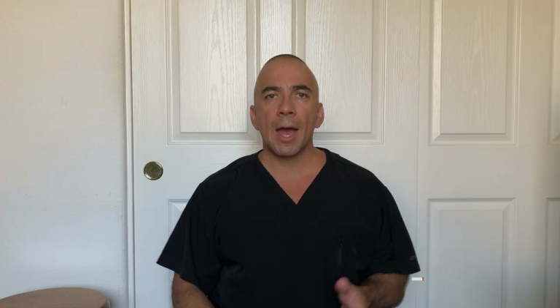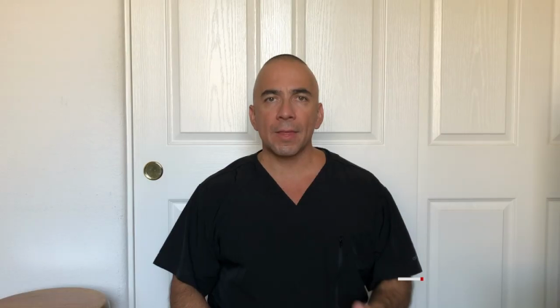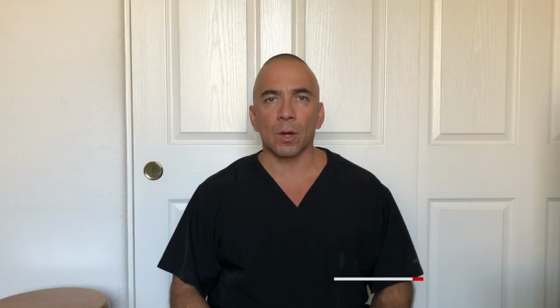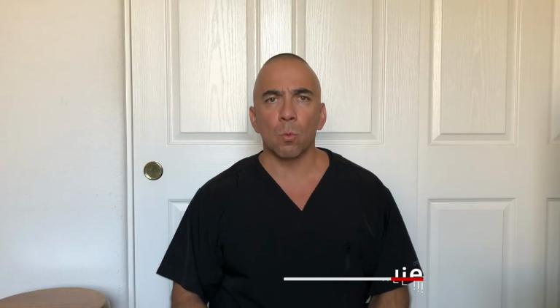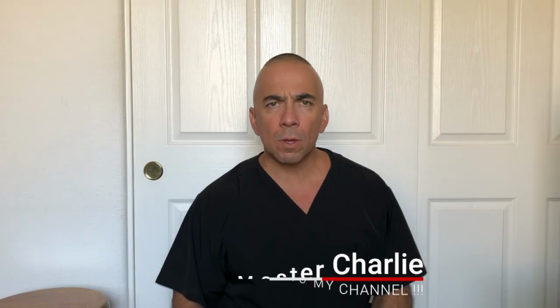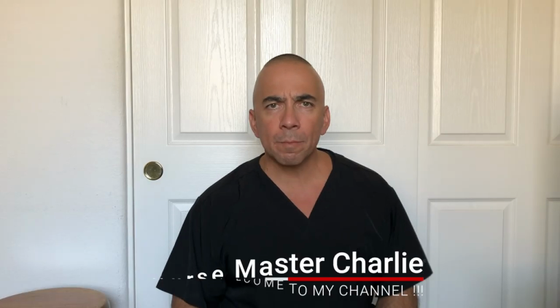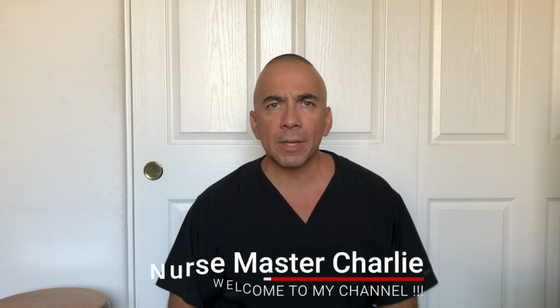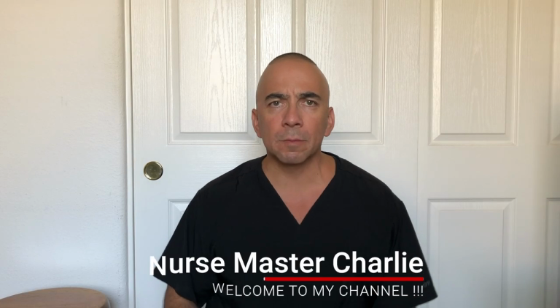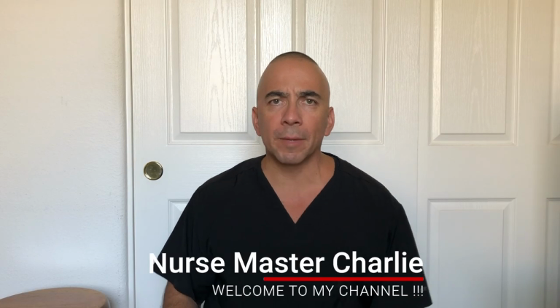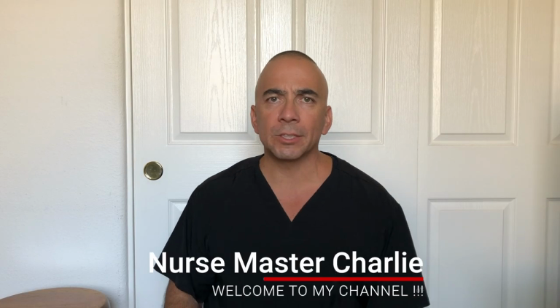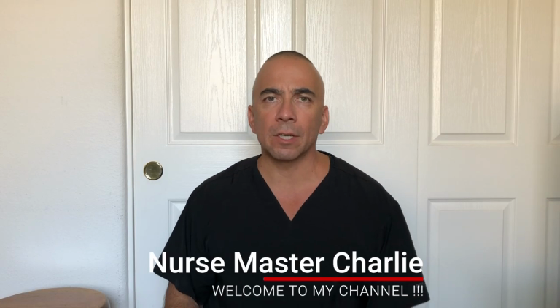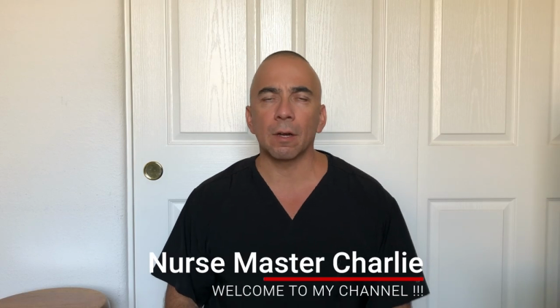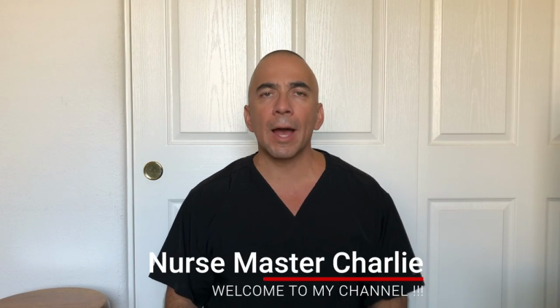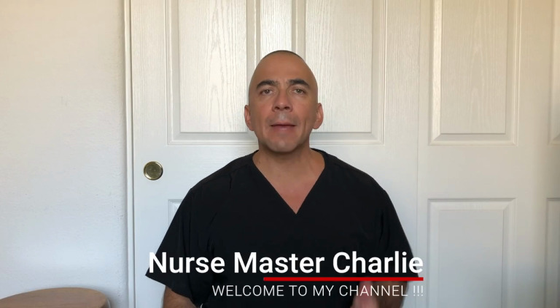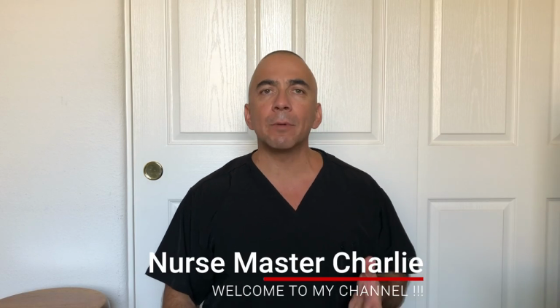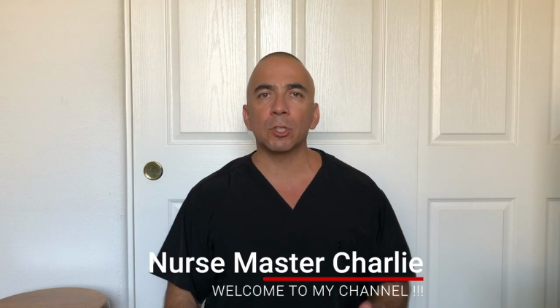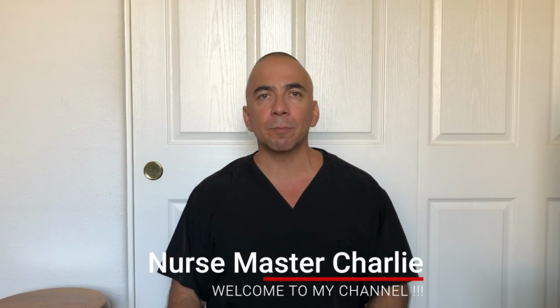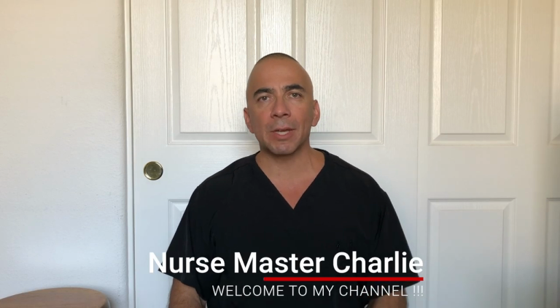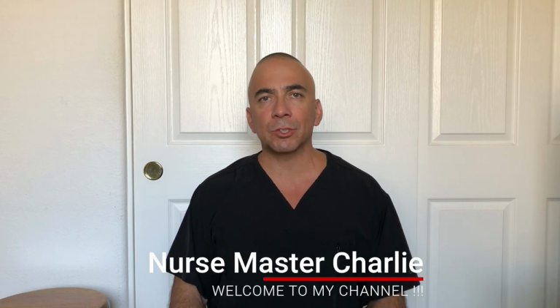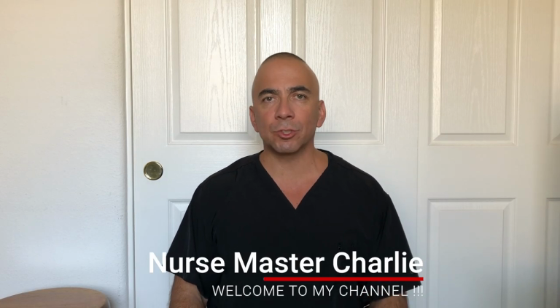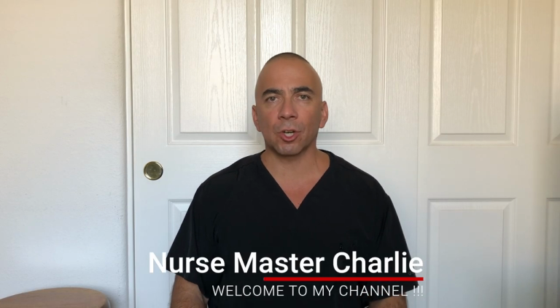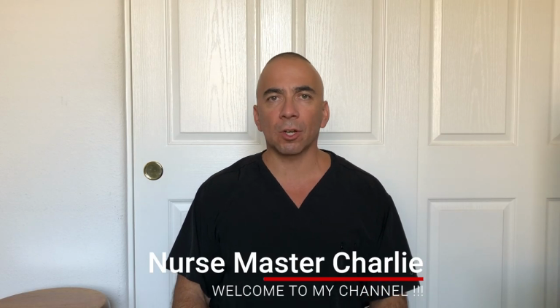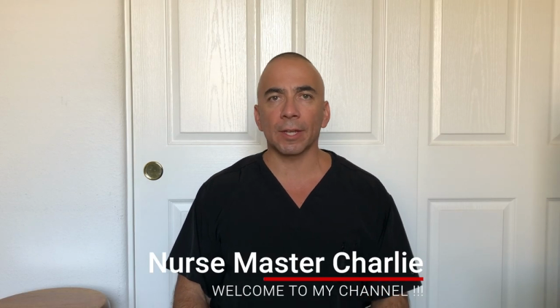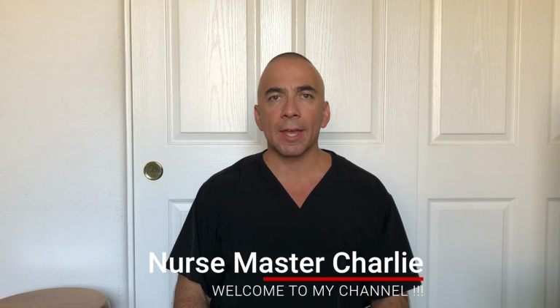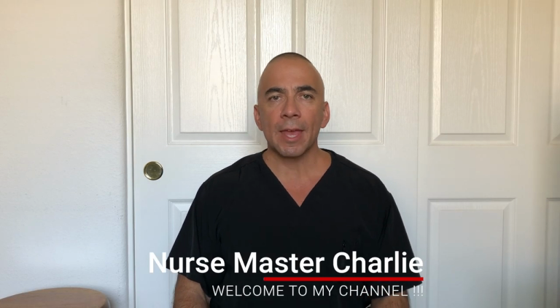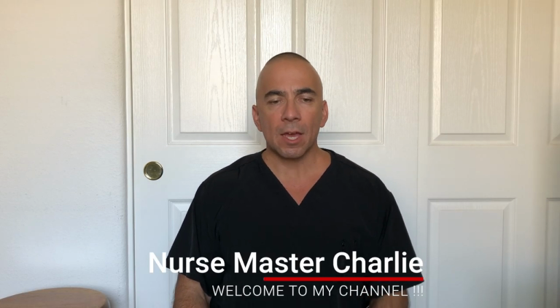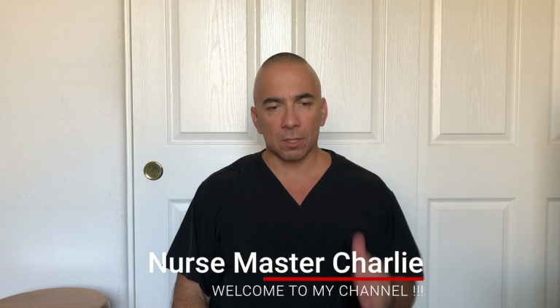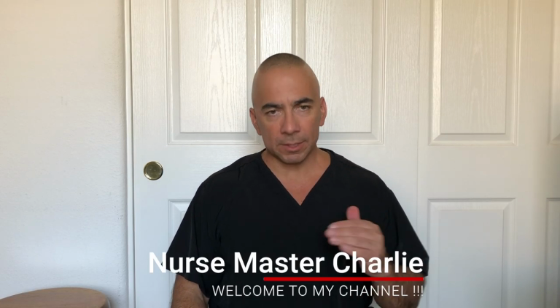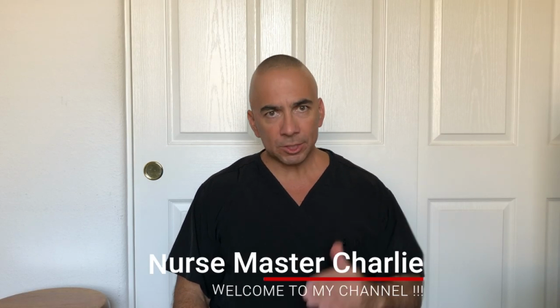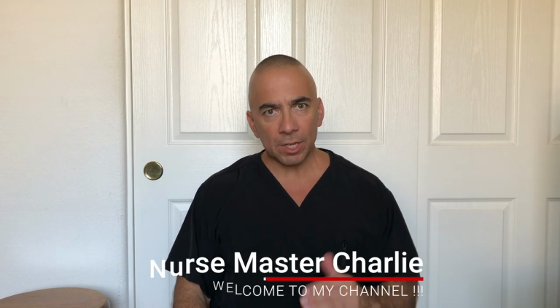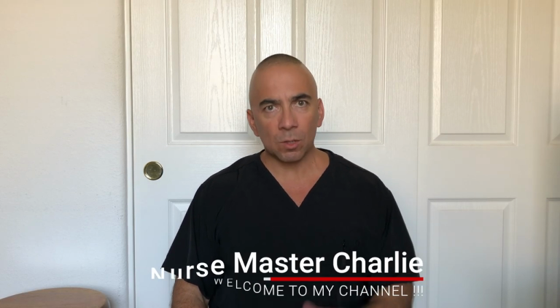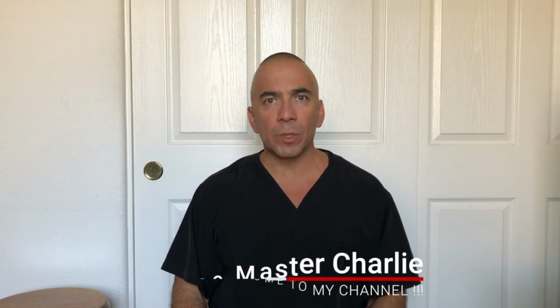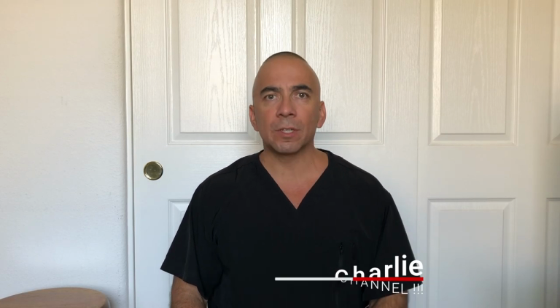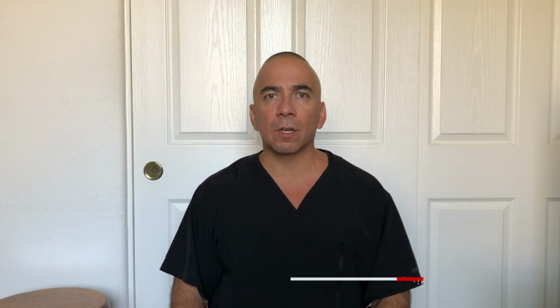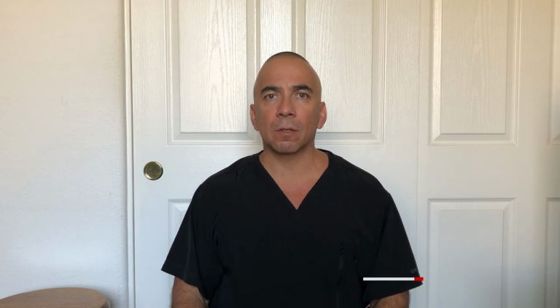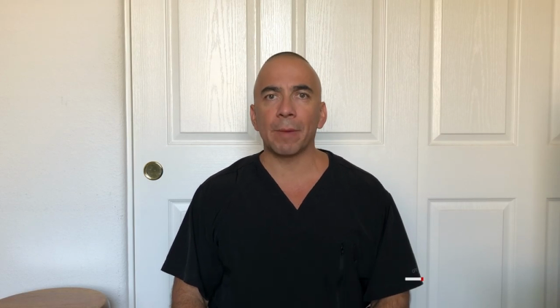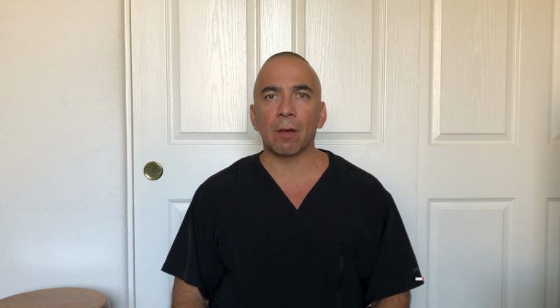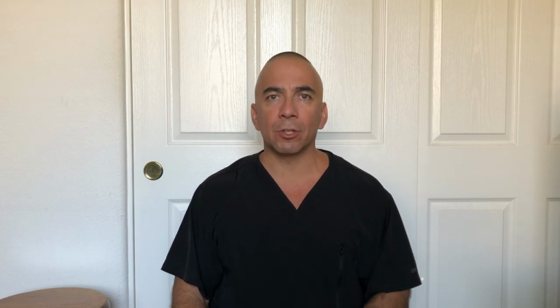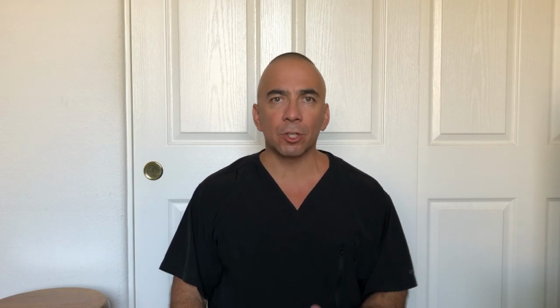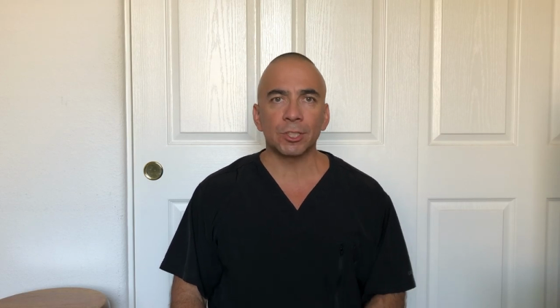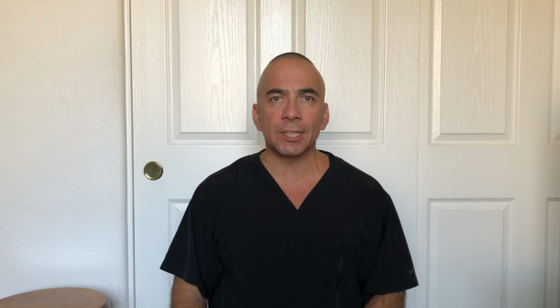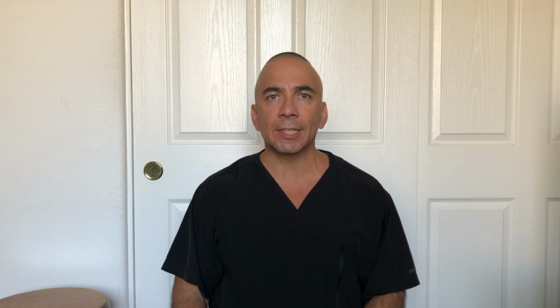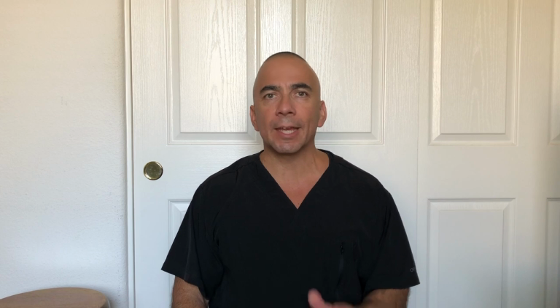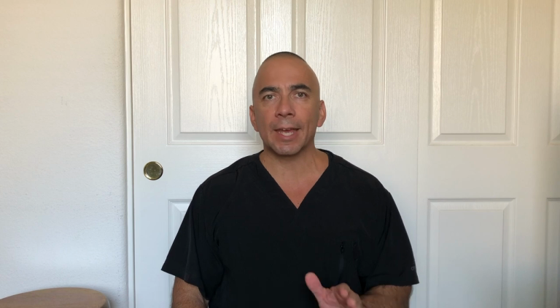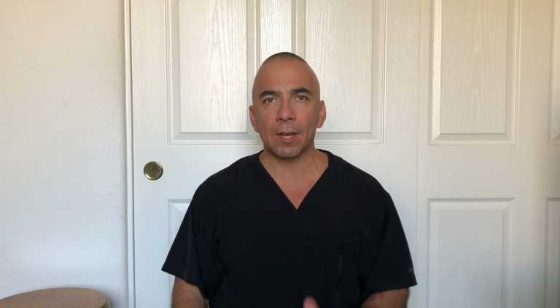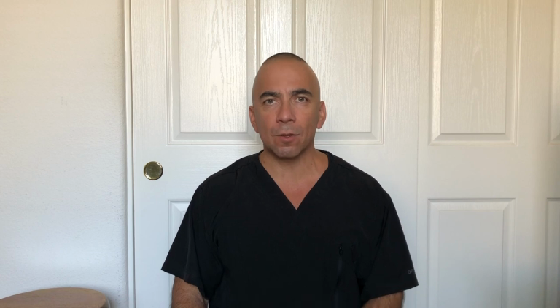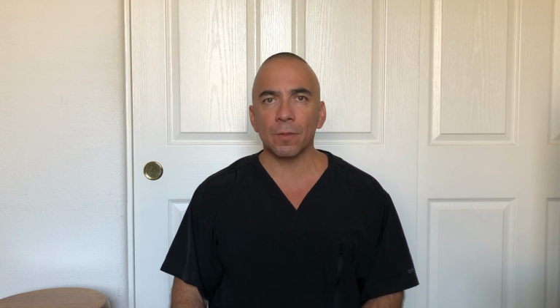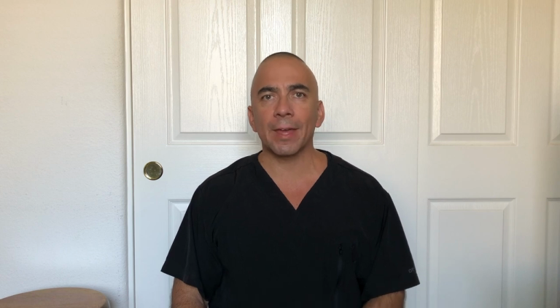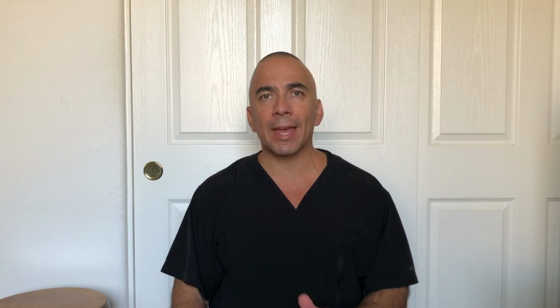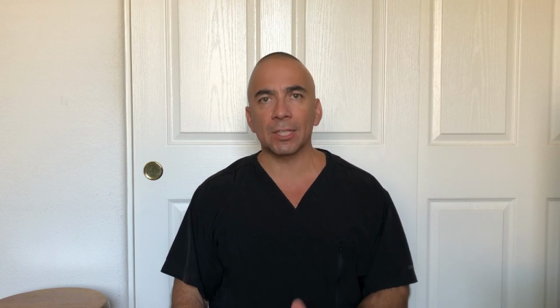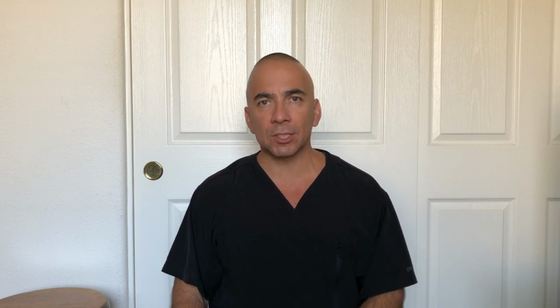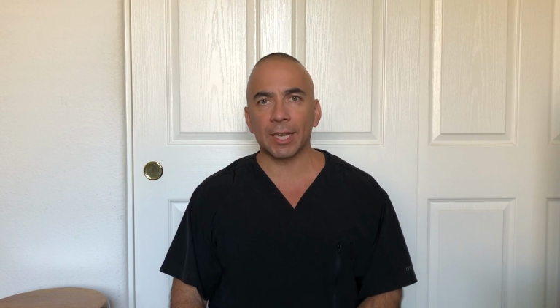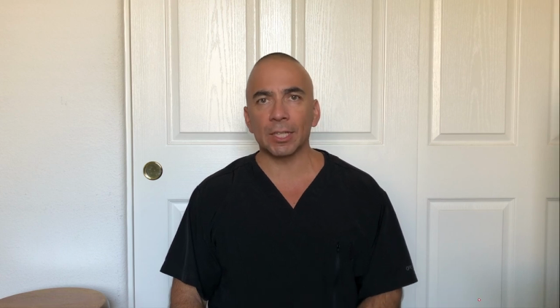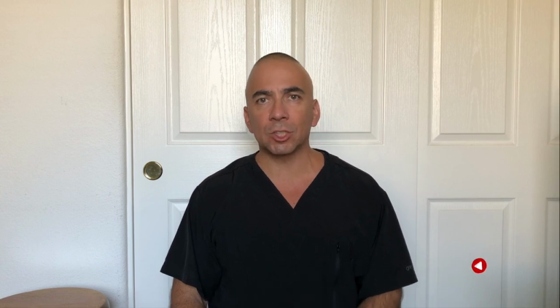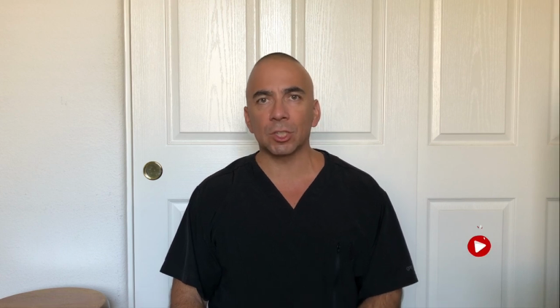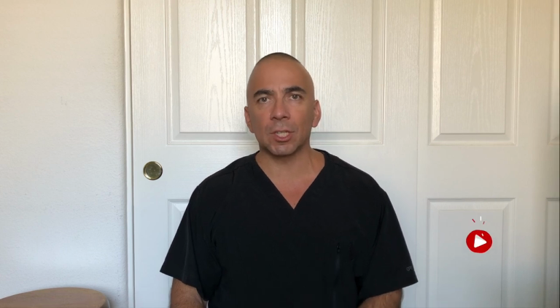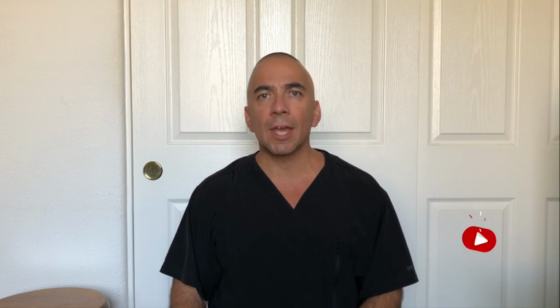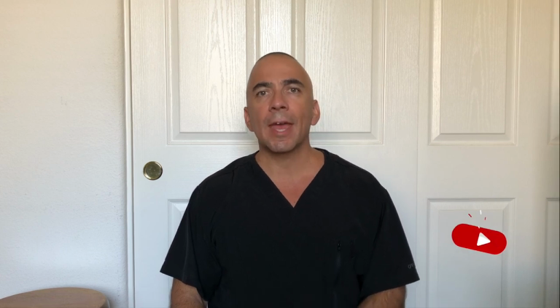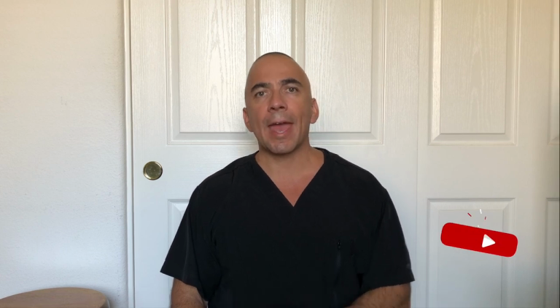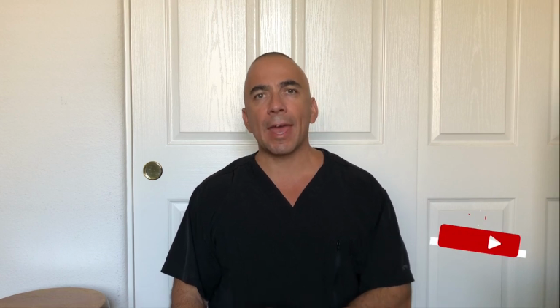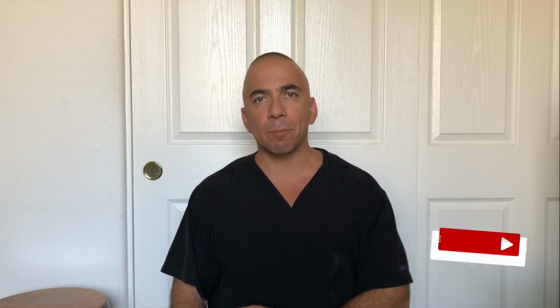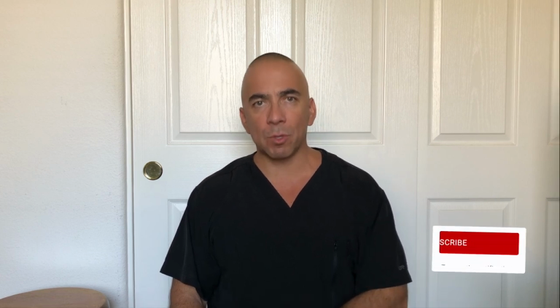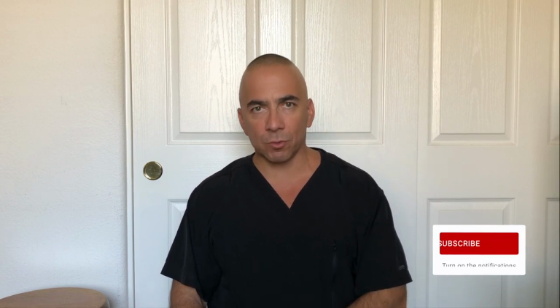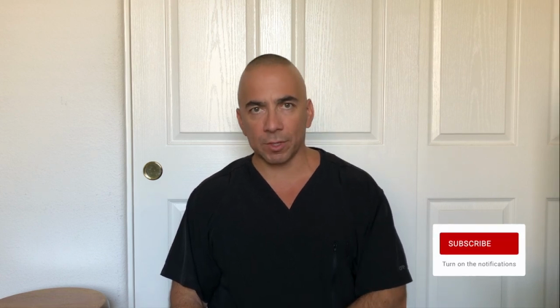Hi there! Welcome back to my channel. I am Nurse Master Charlie, and on this channel we talk about nursing, health, education, and music.